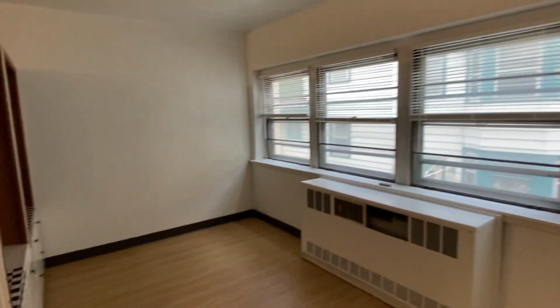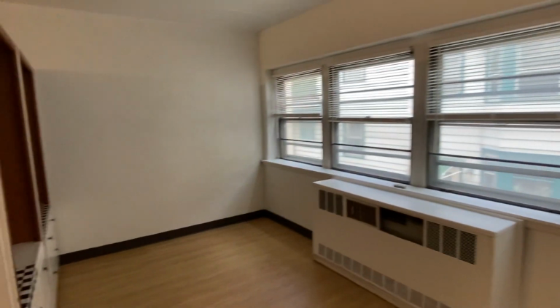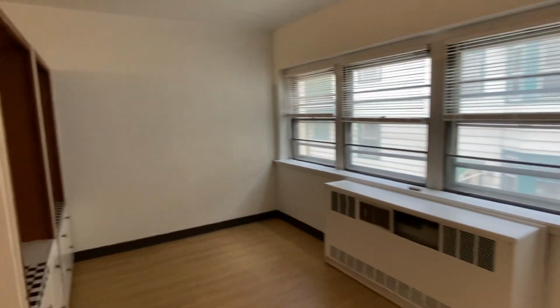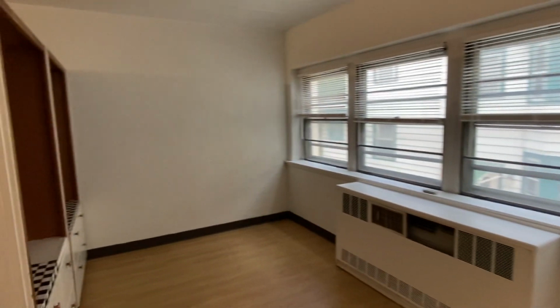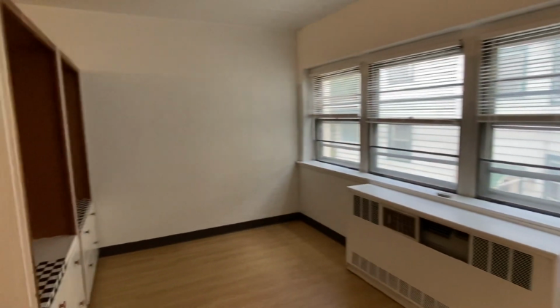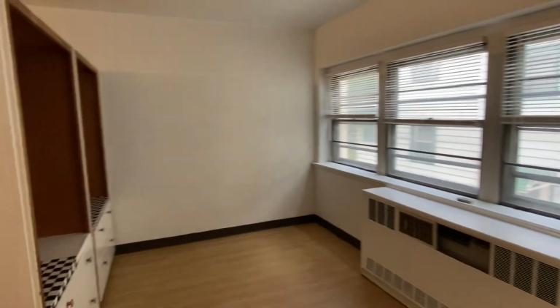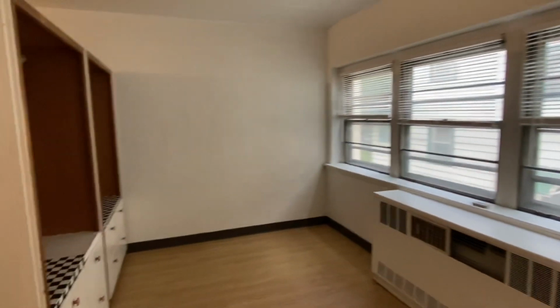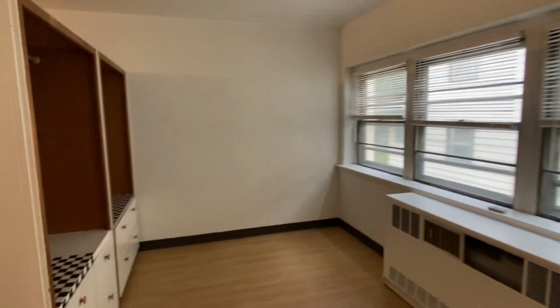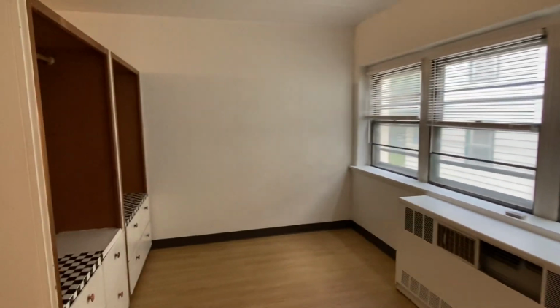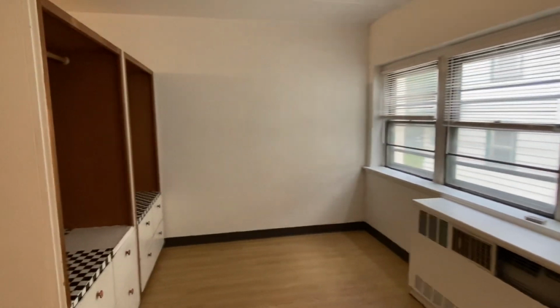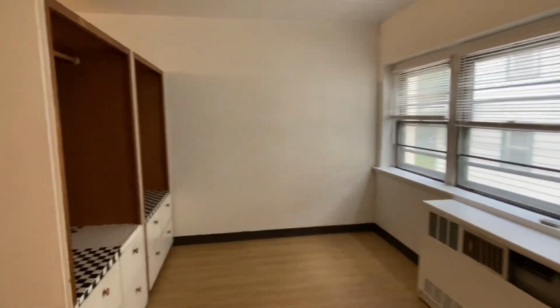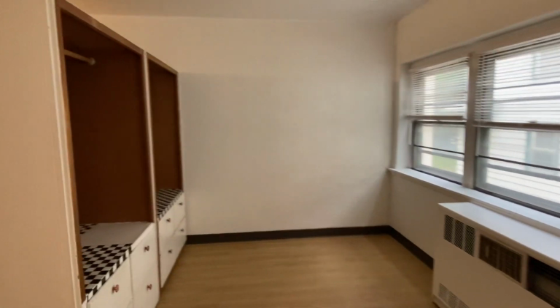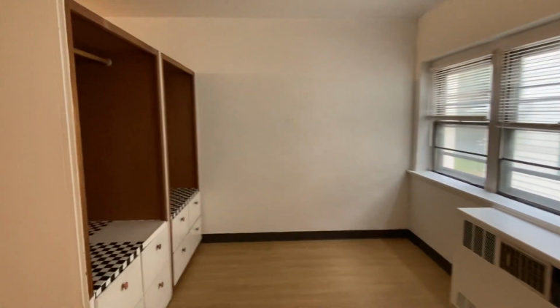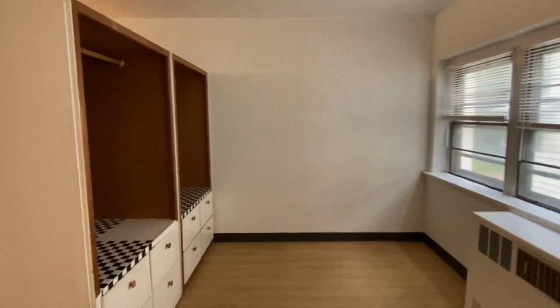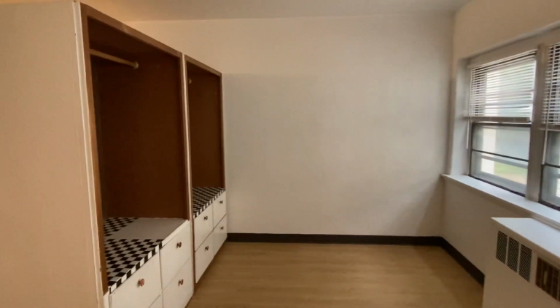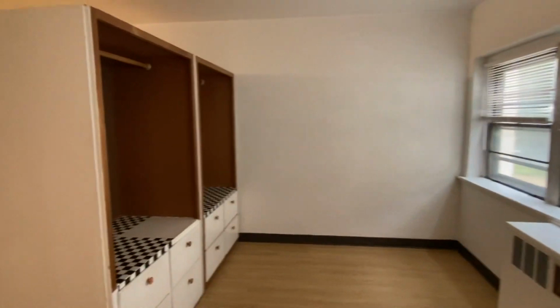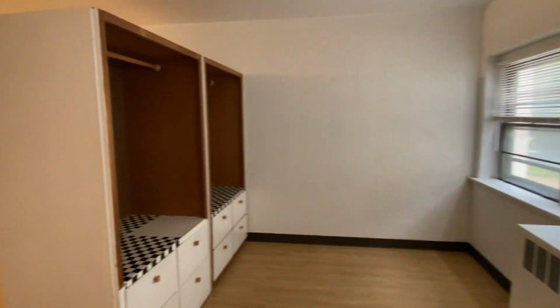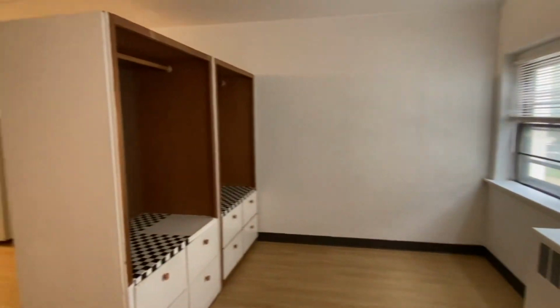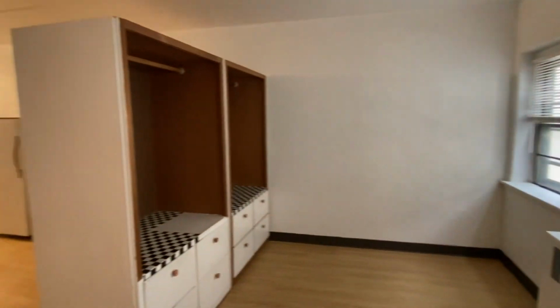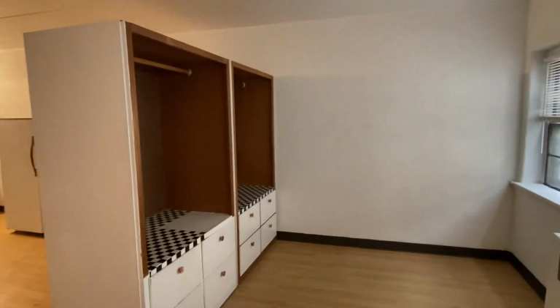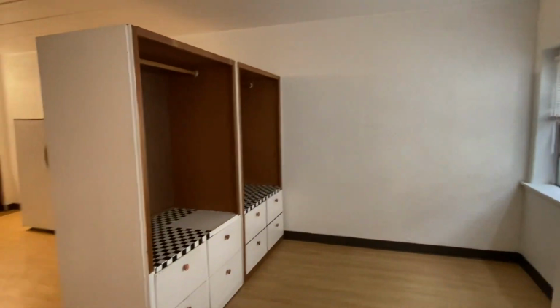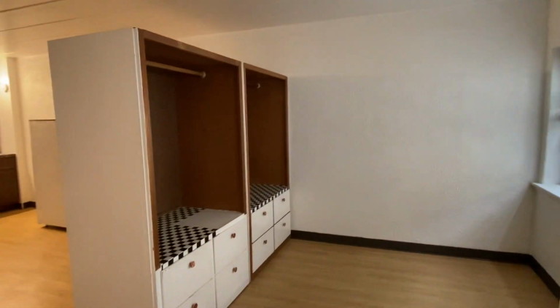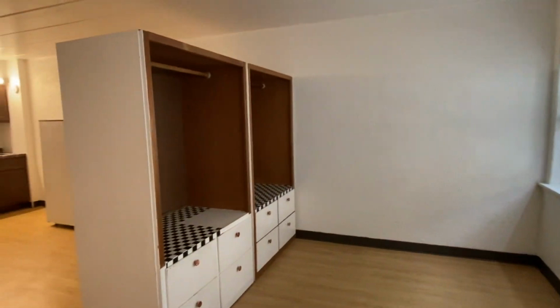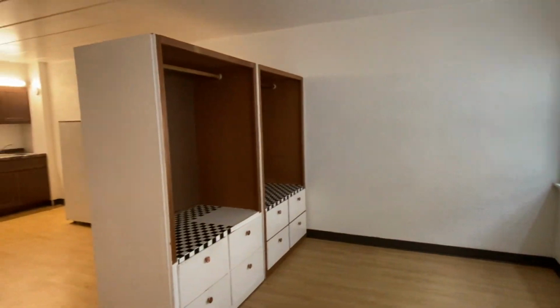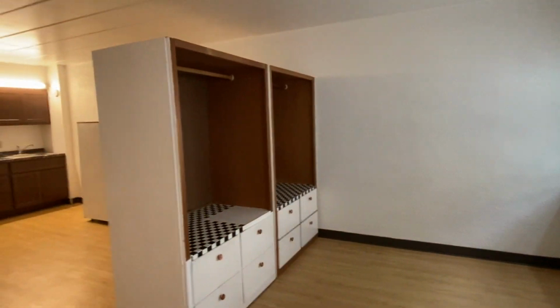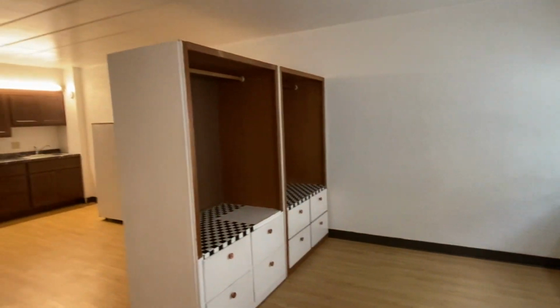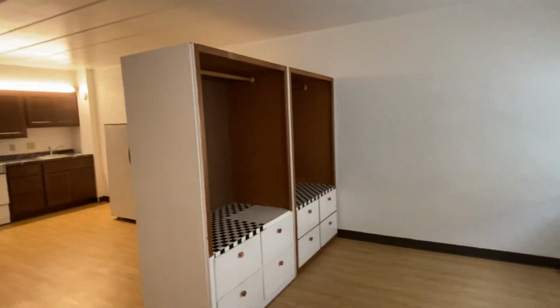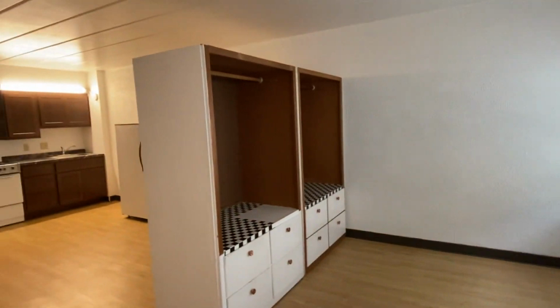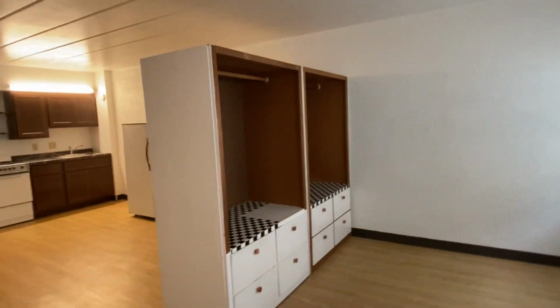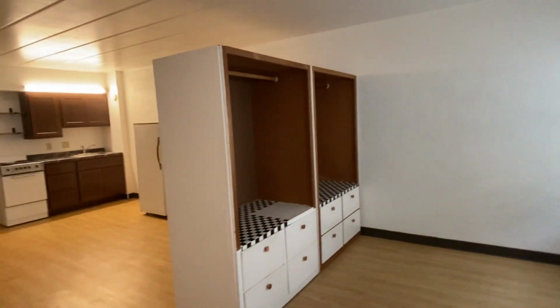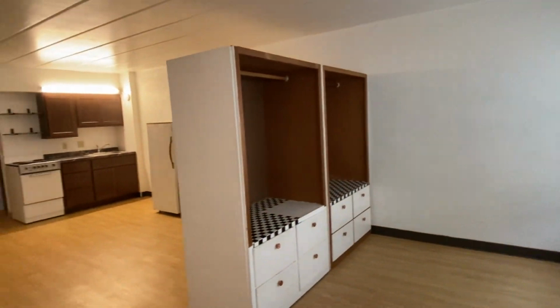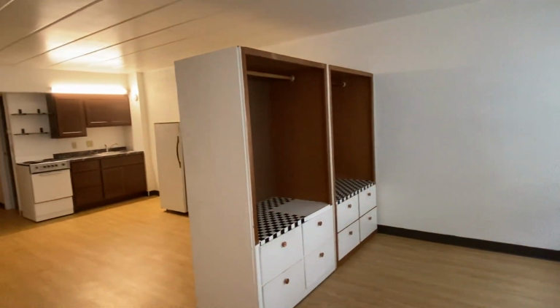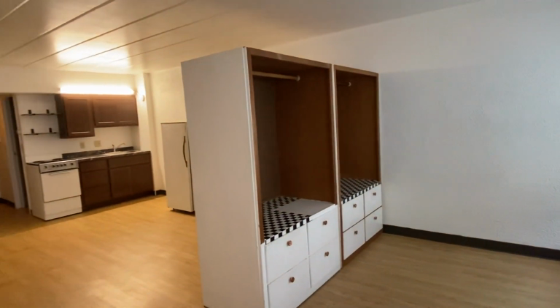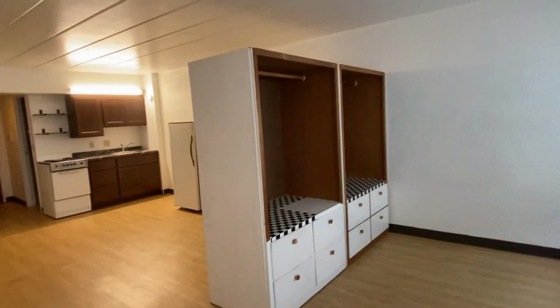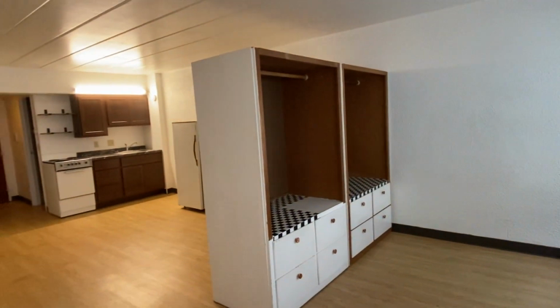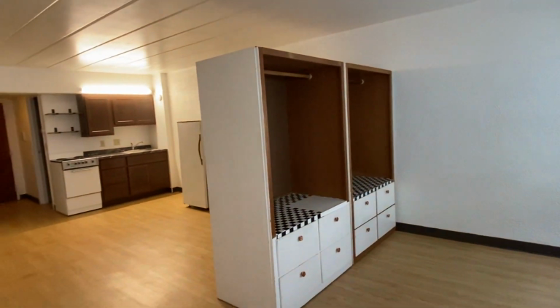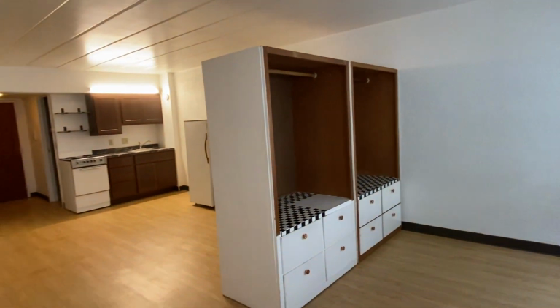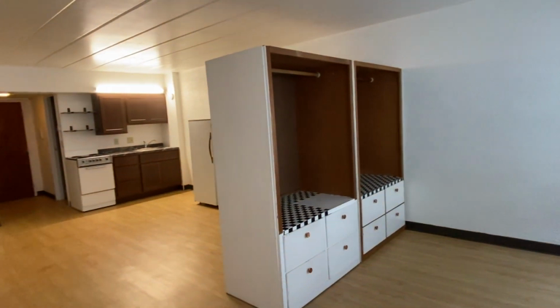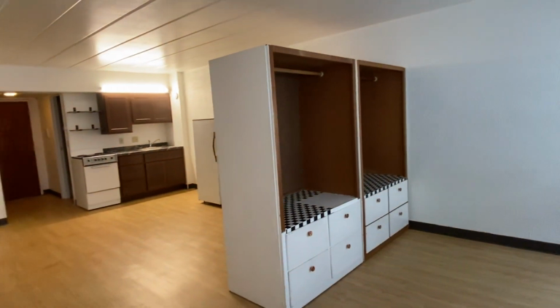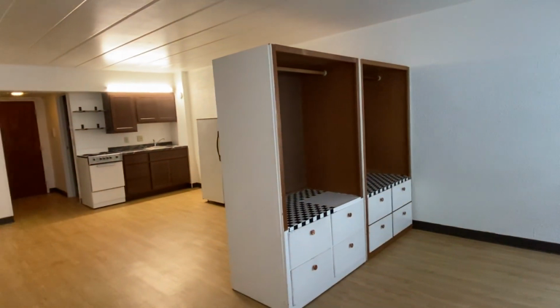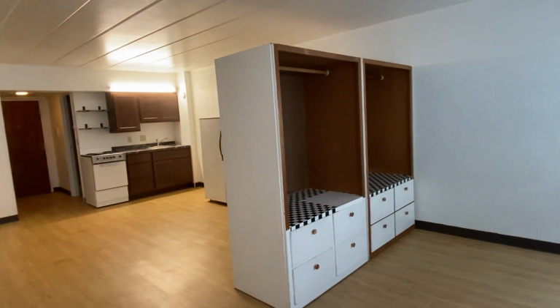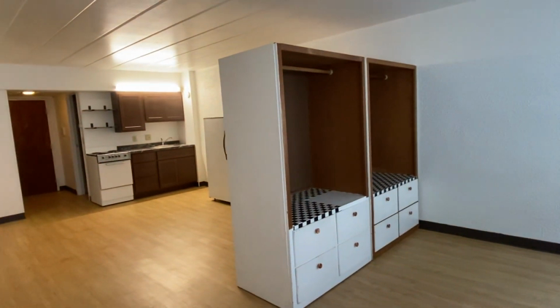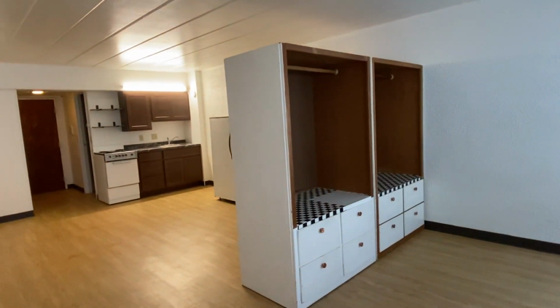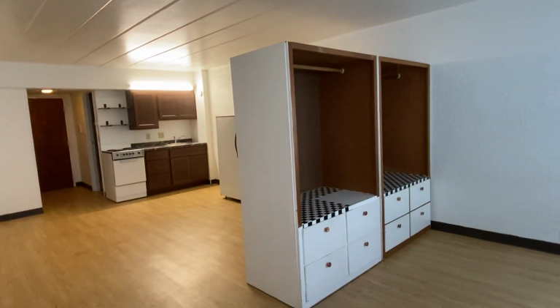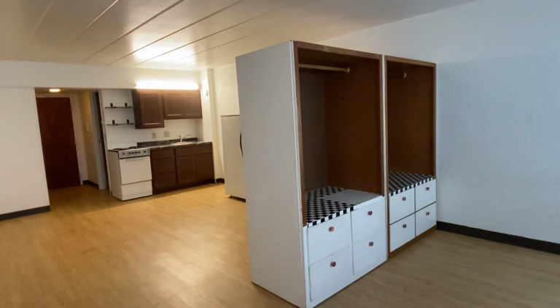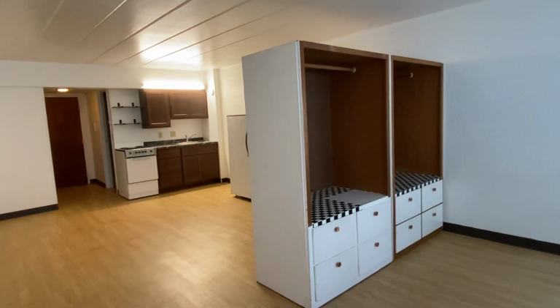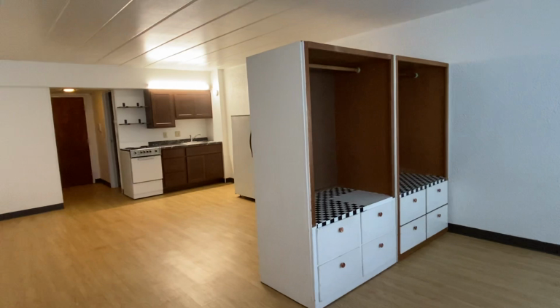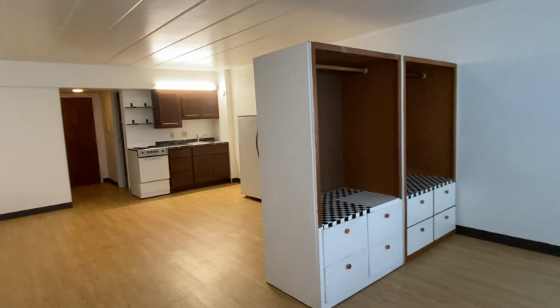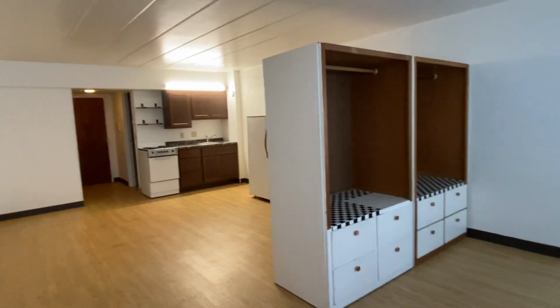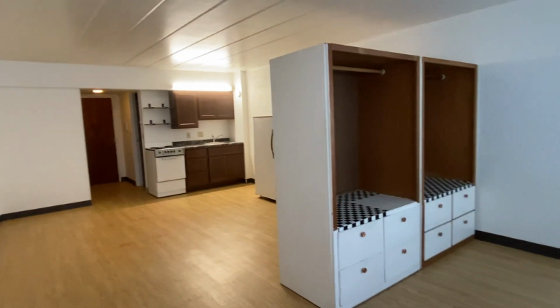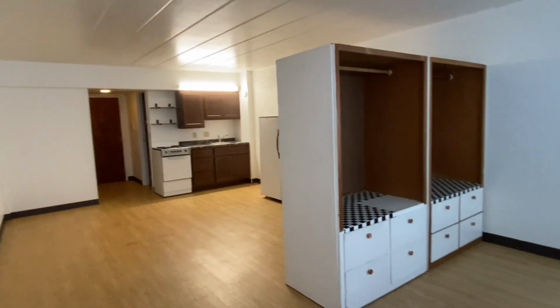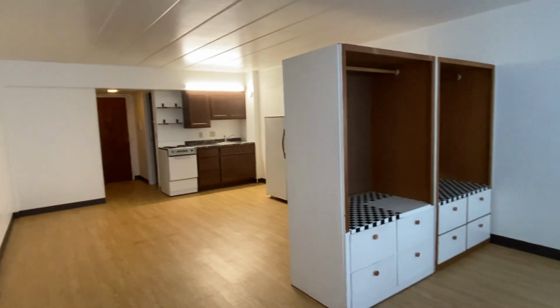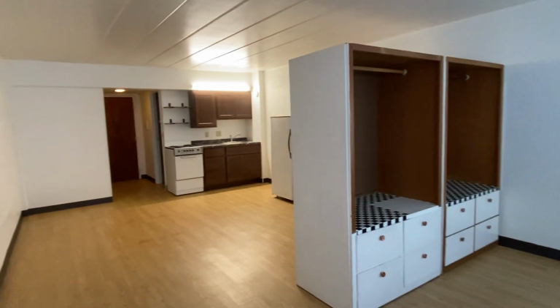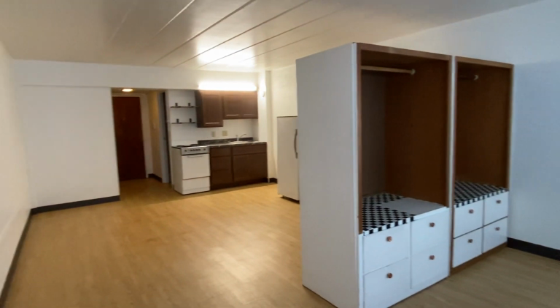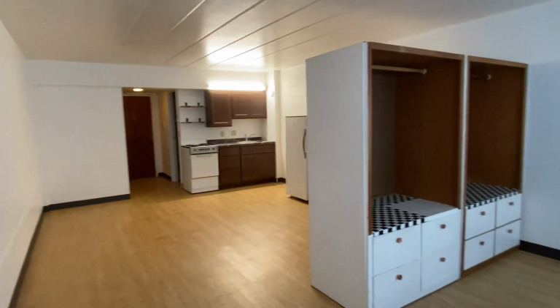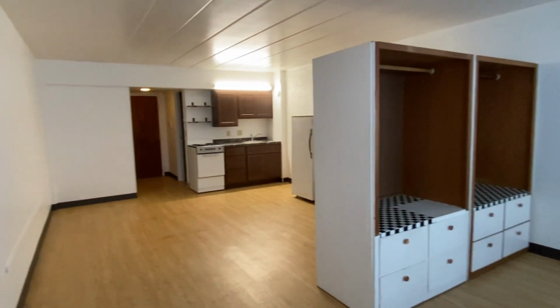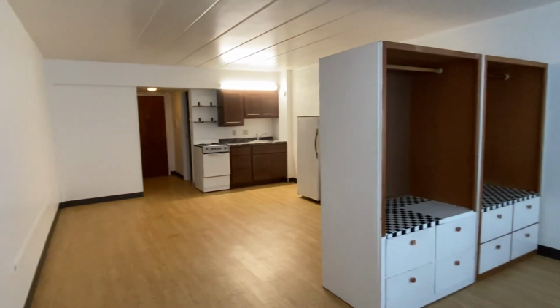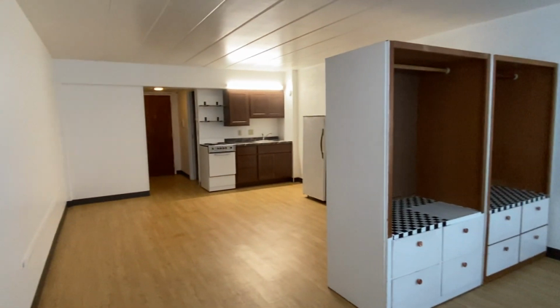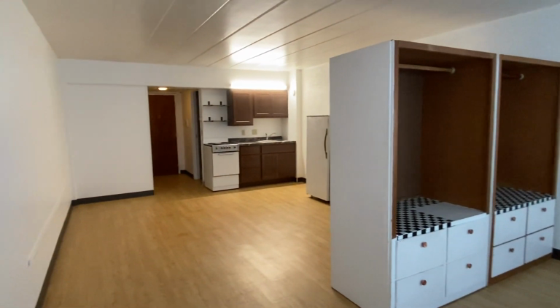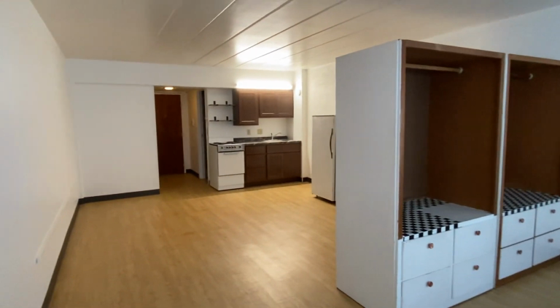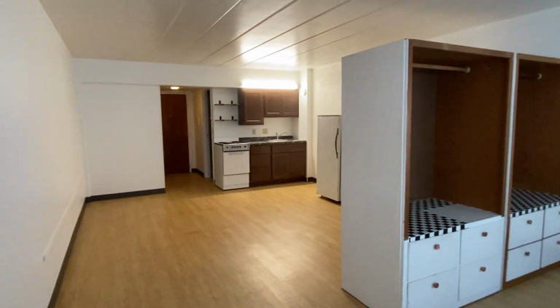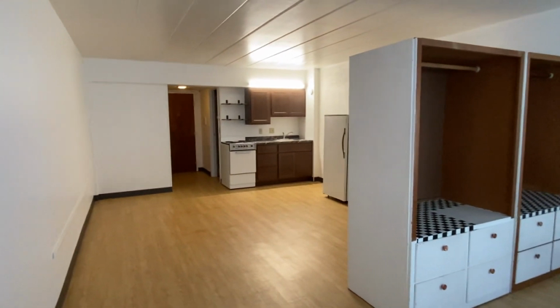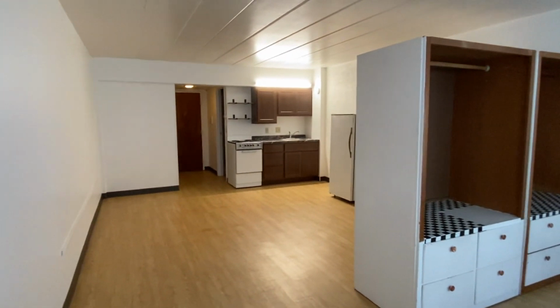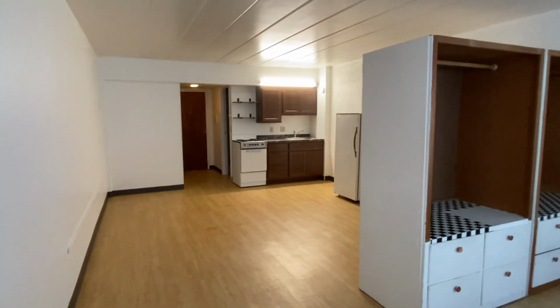This apartment does come with these two movable armoires. They are on wheels and you can move them around the room however you'd like.